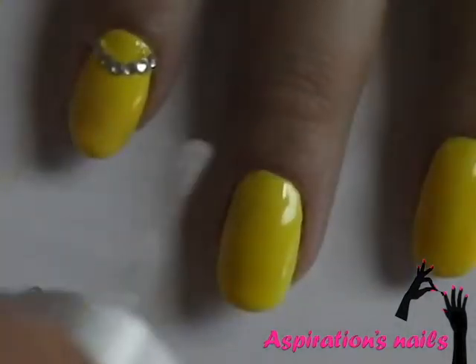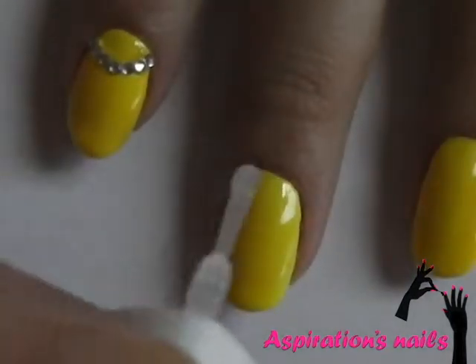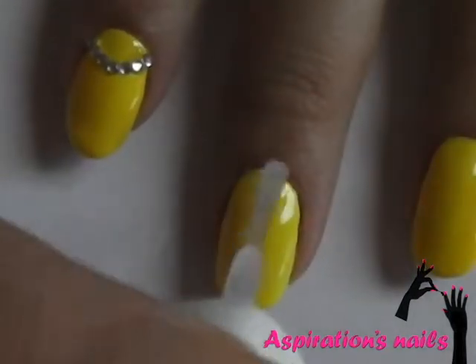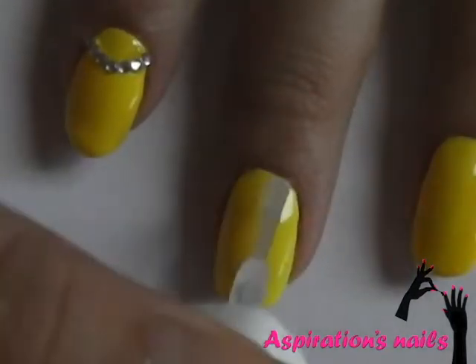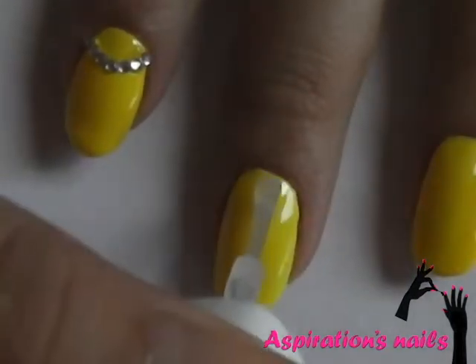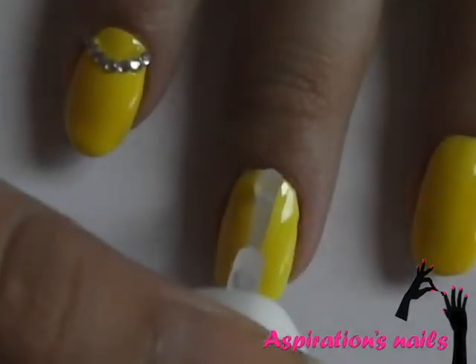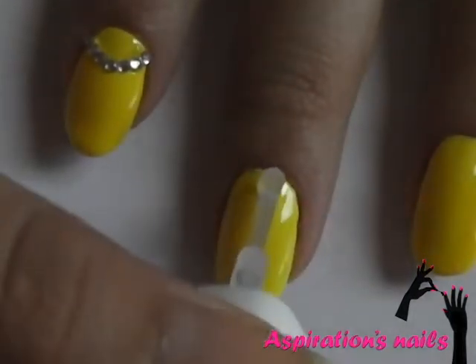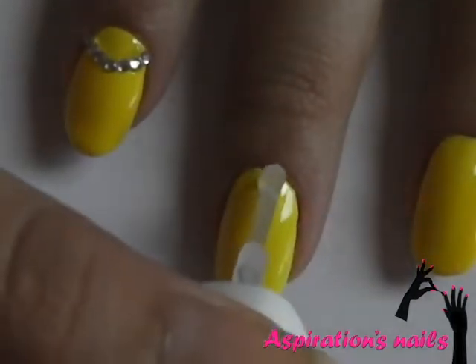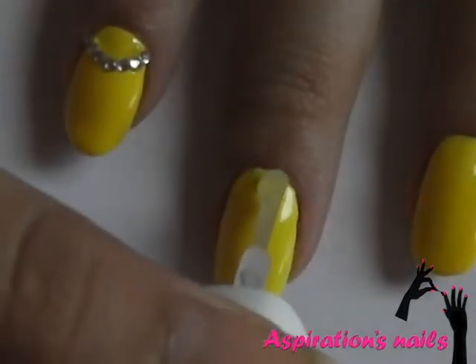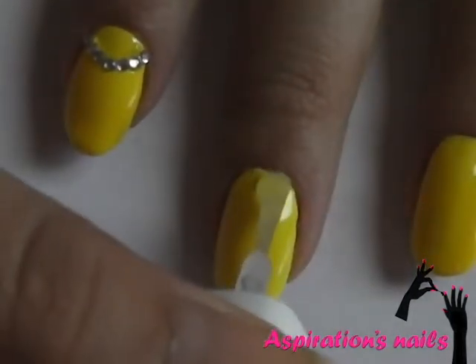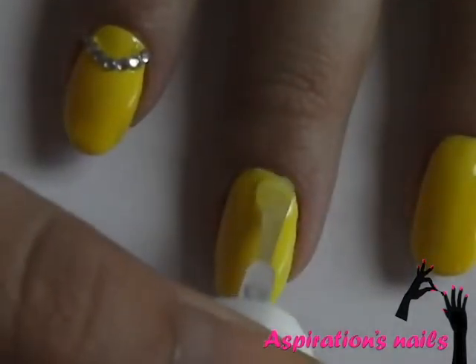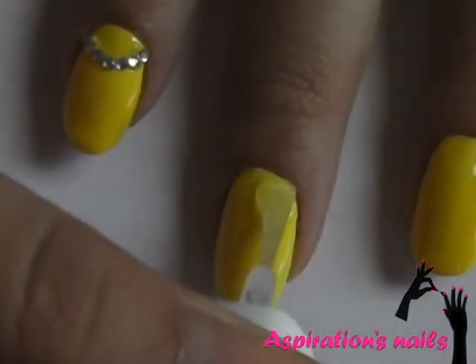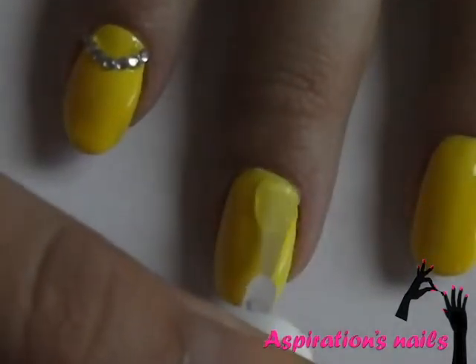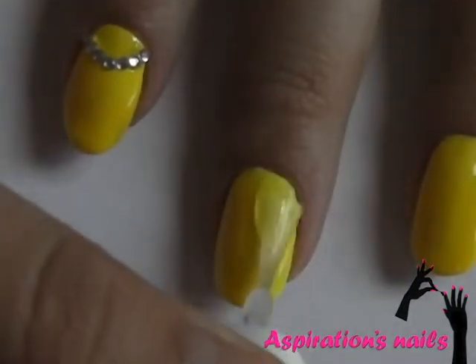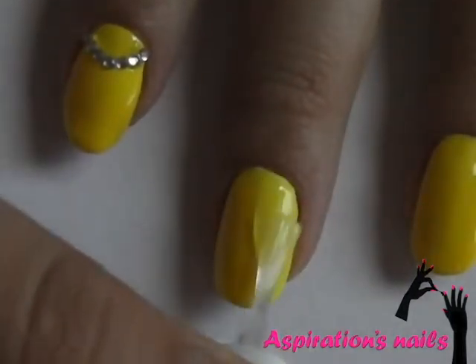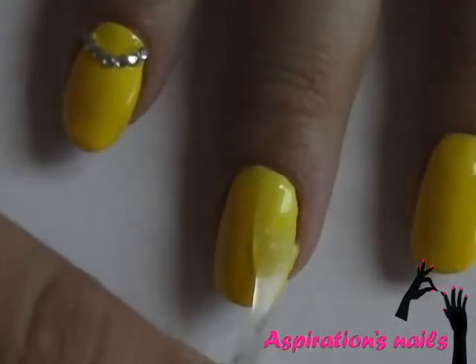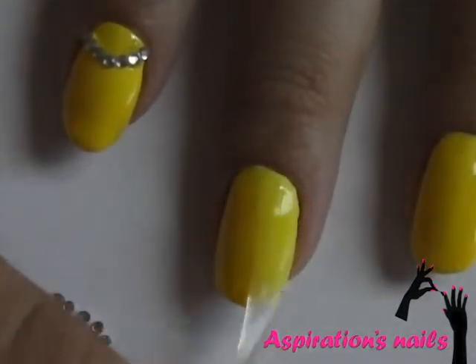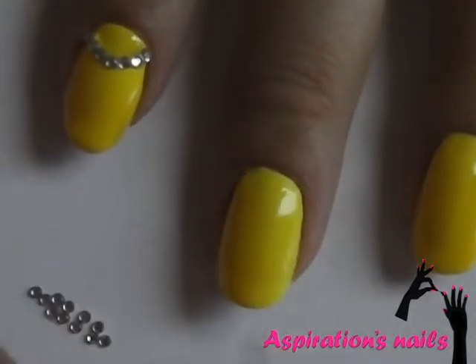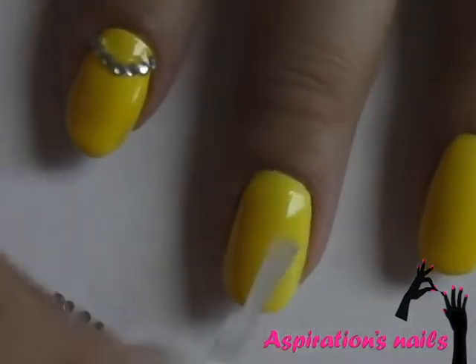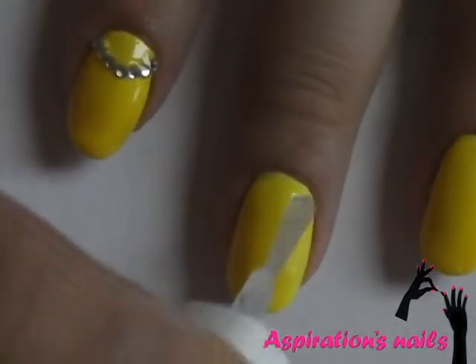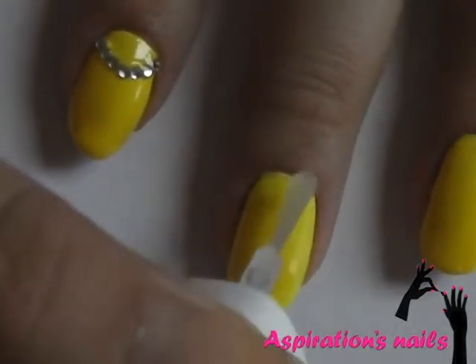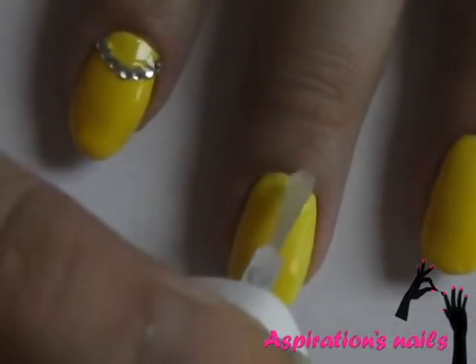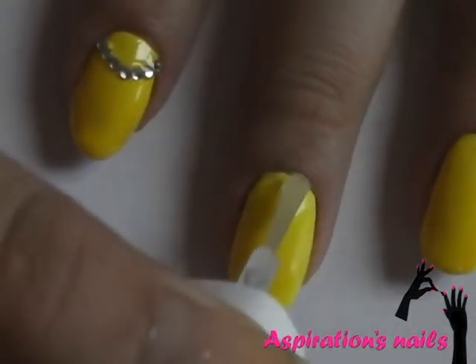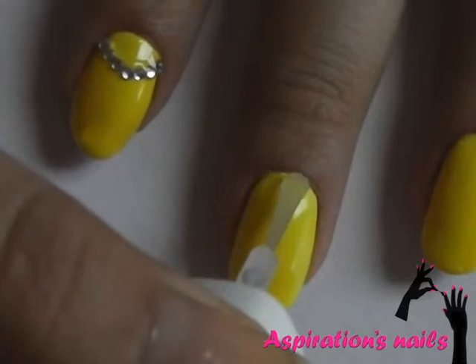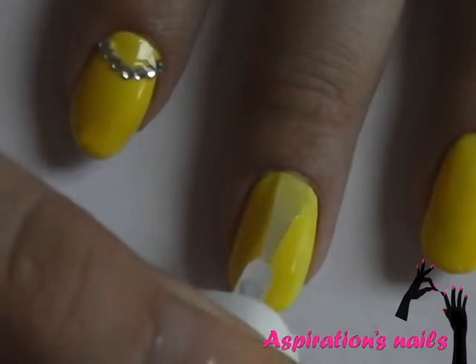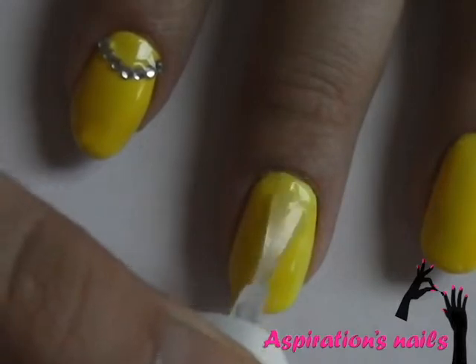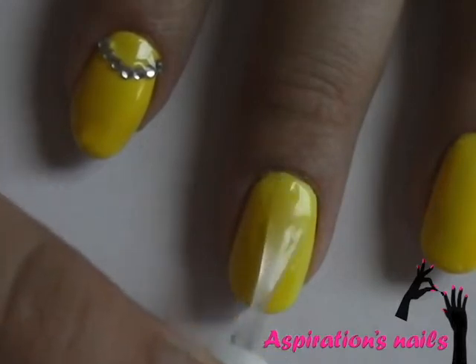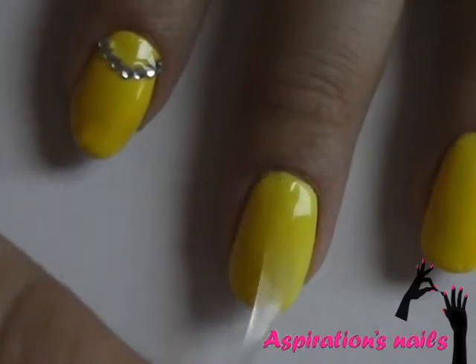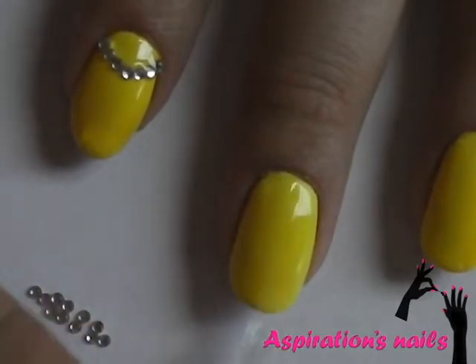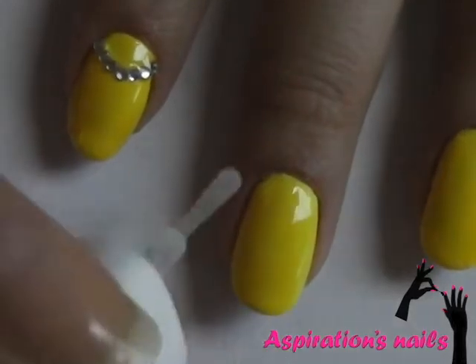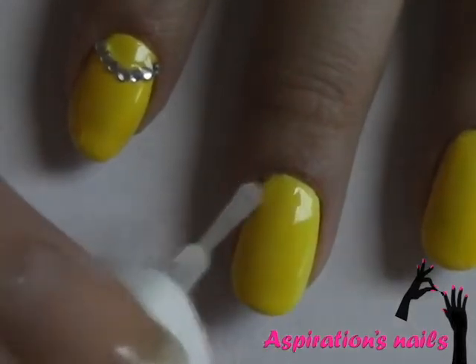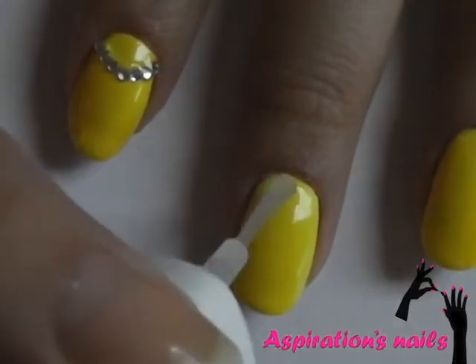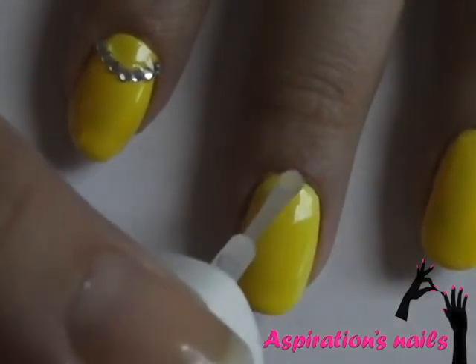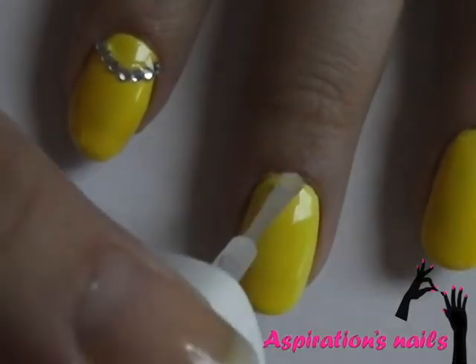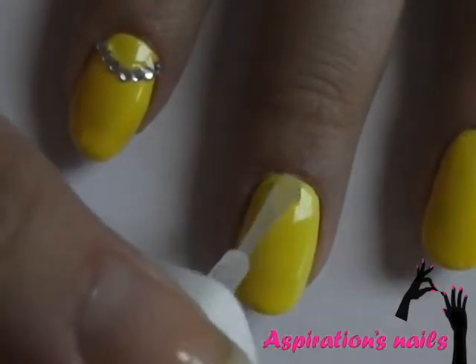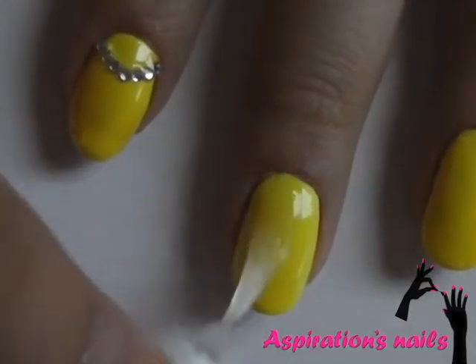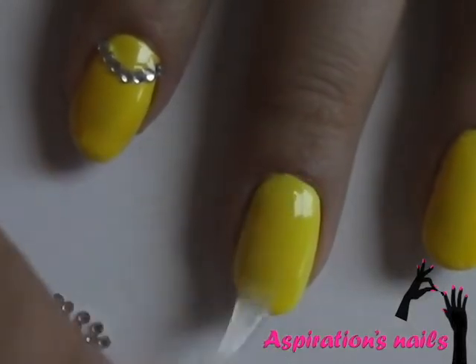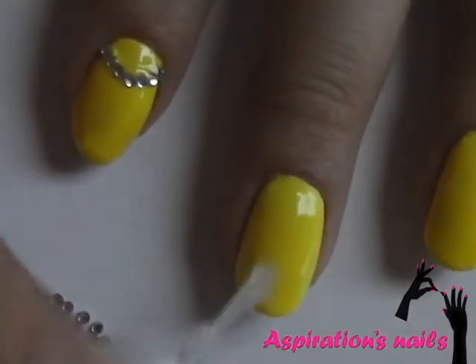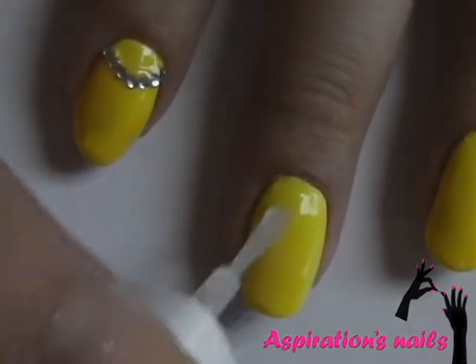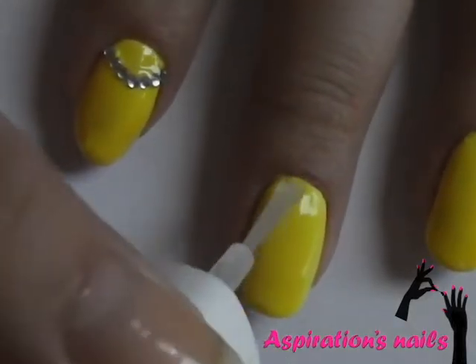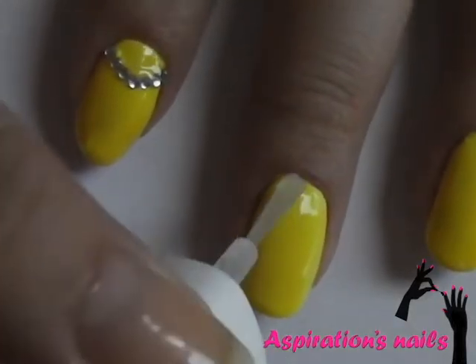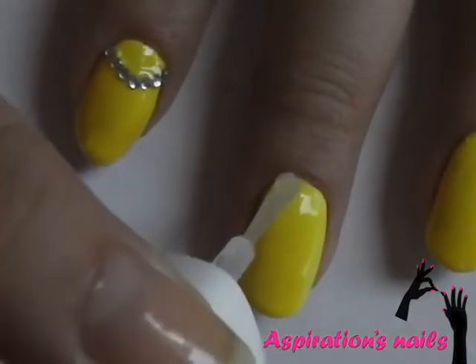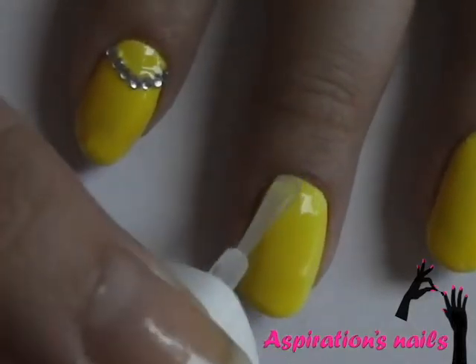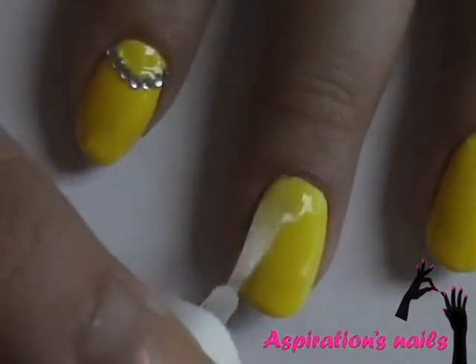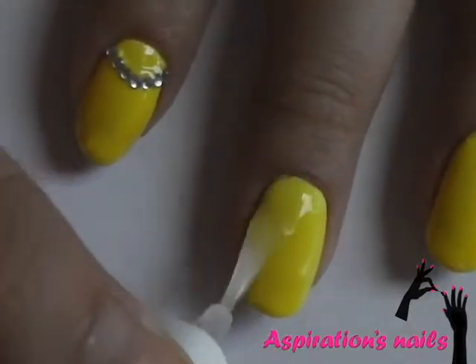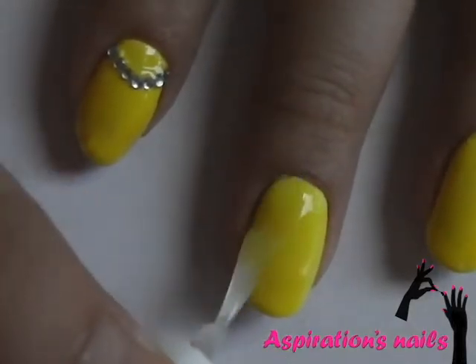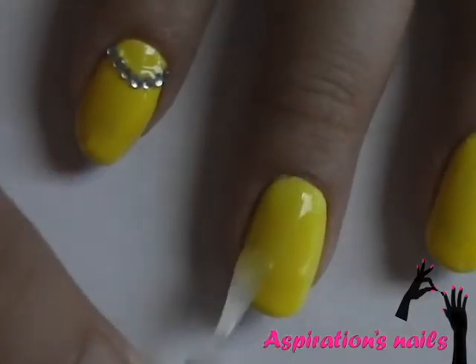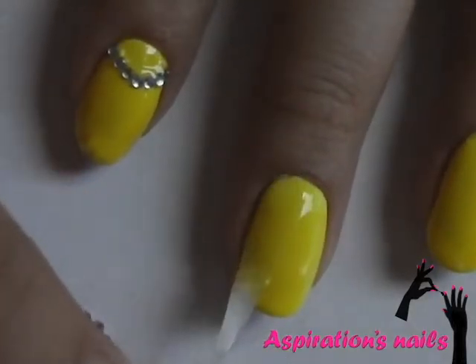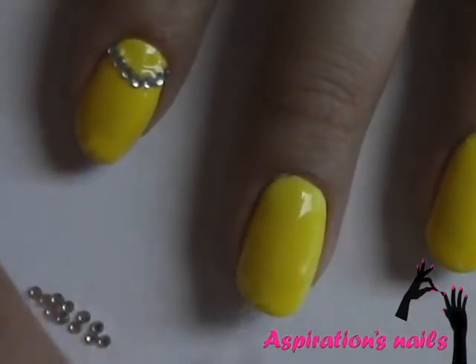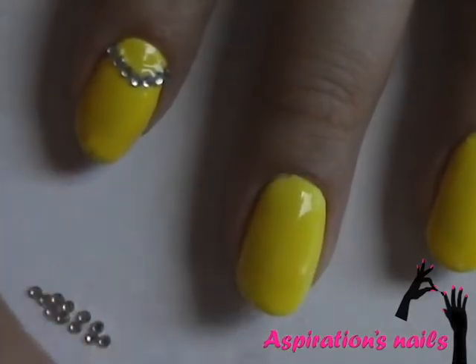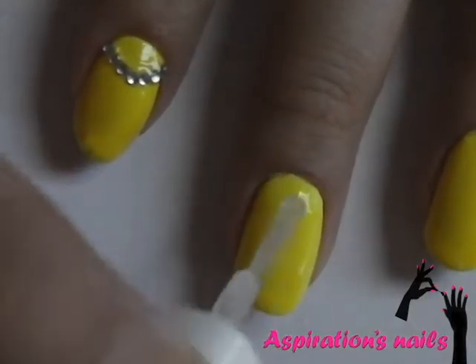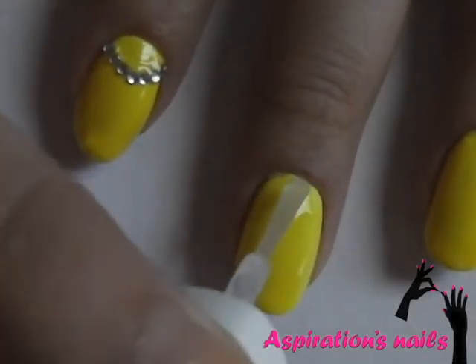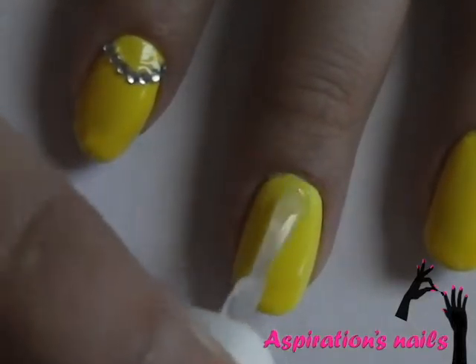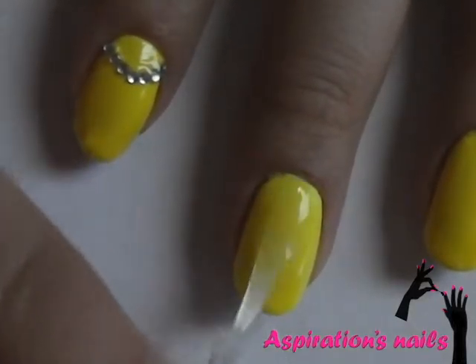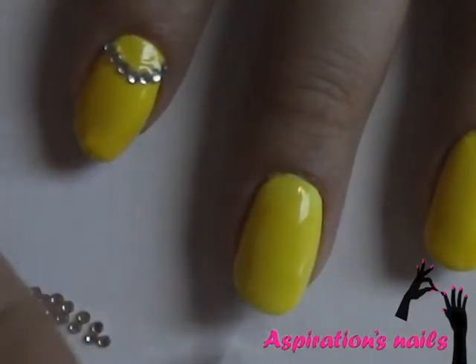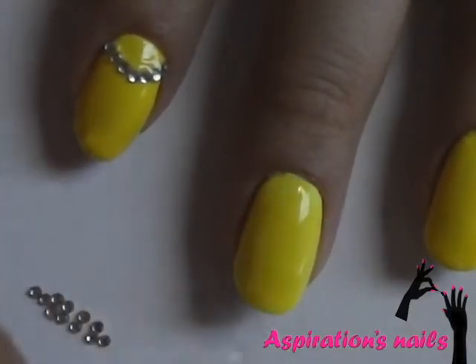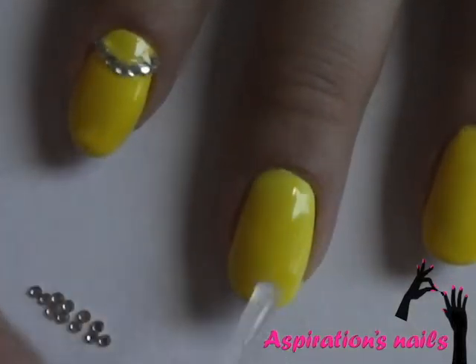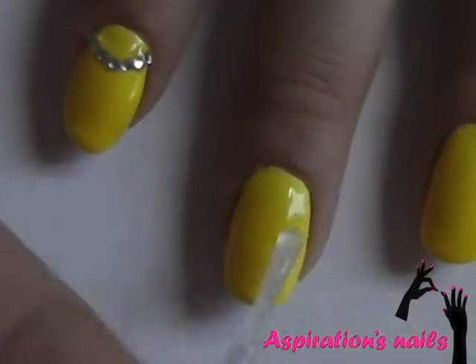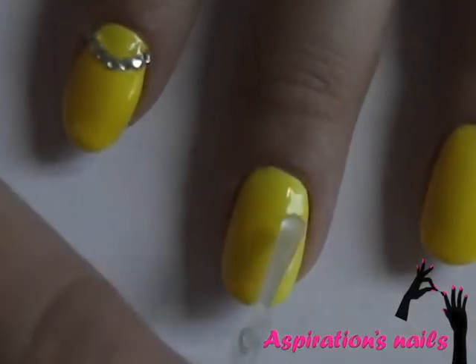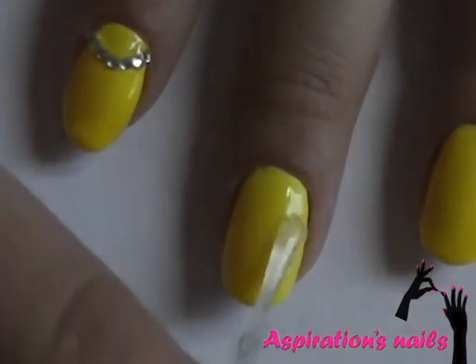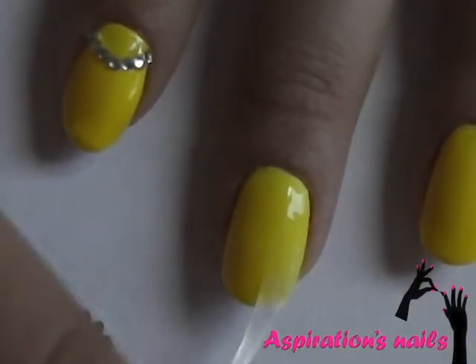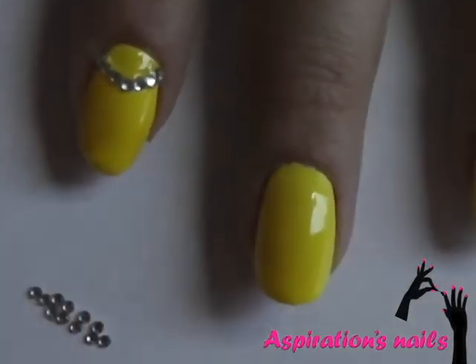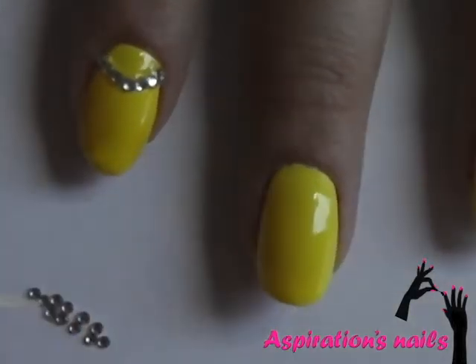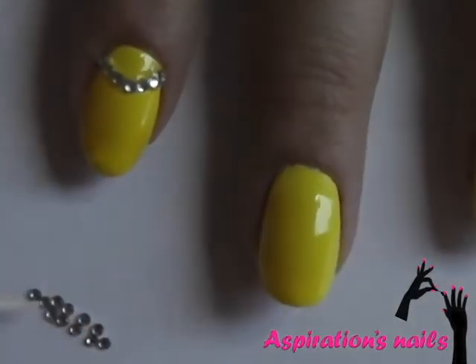Now that everything is dry, create a half moon manicure with clear rhinestones on your nails. Let's do this!